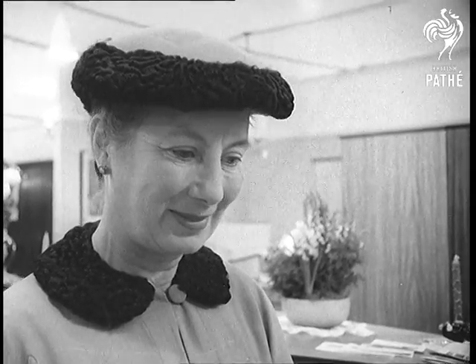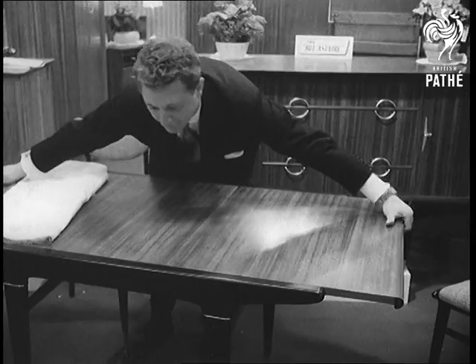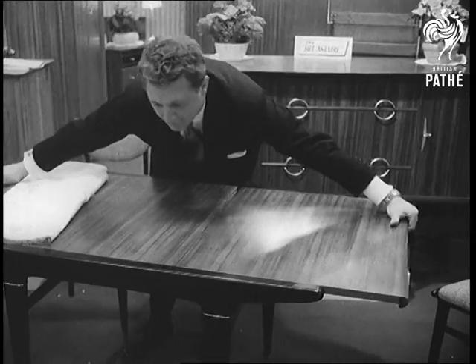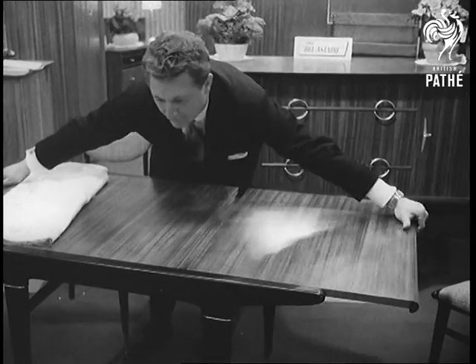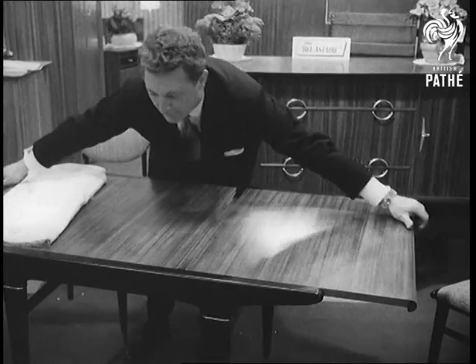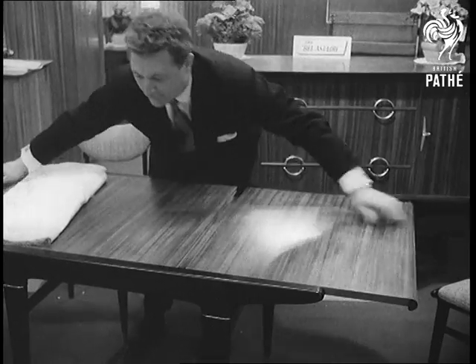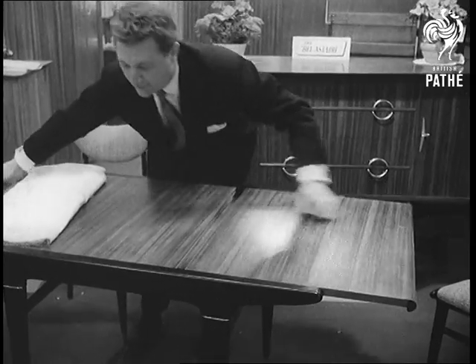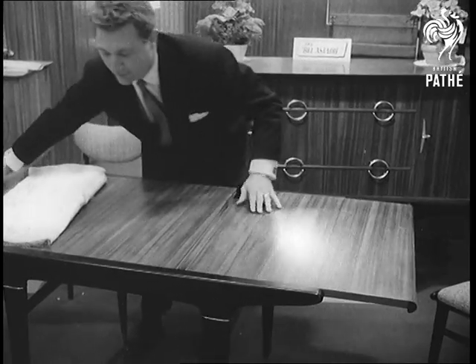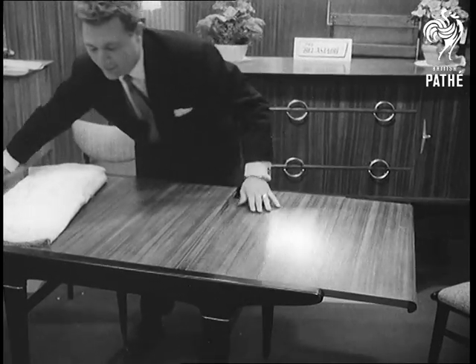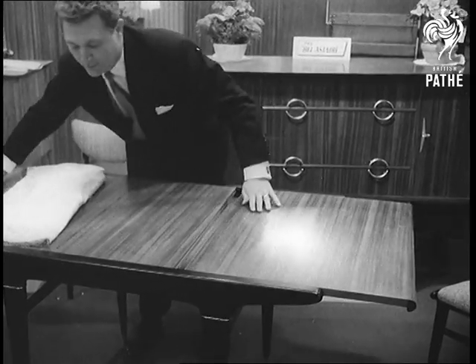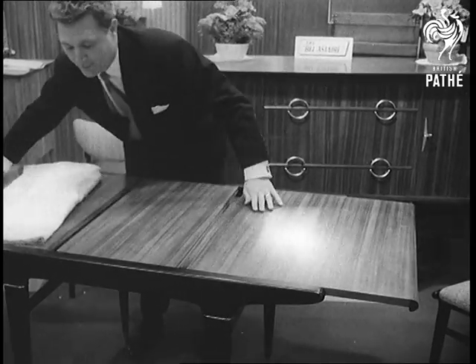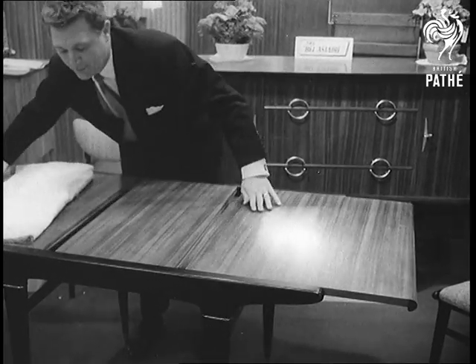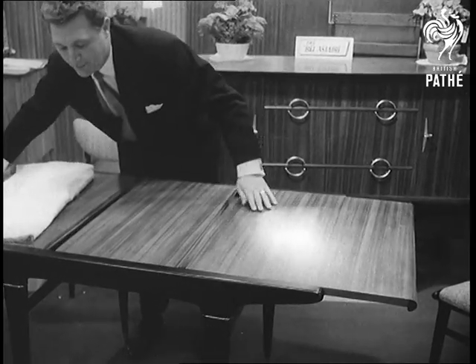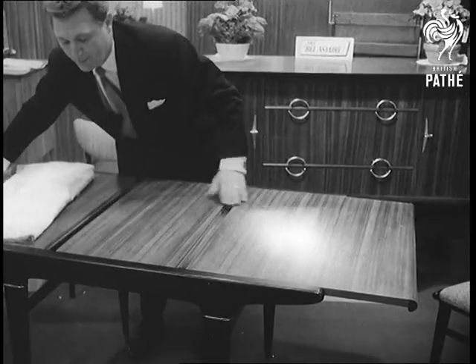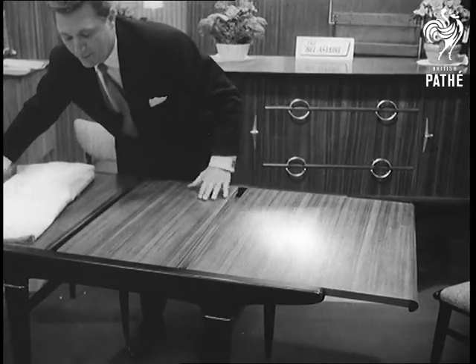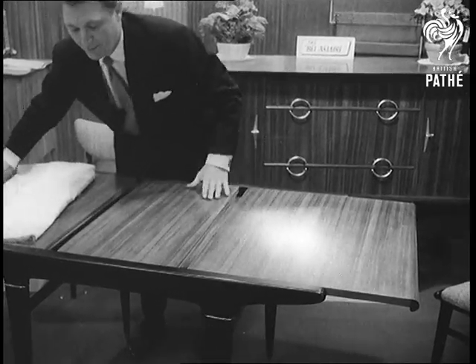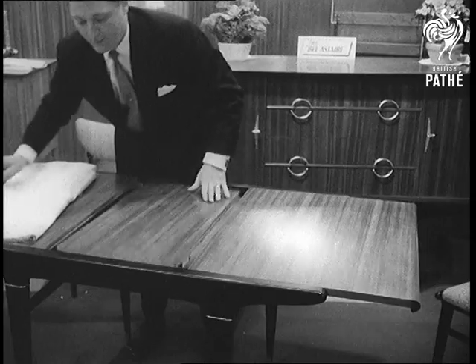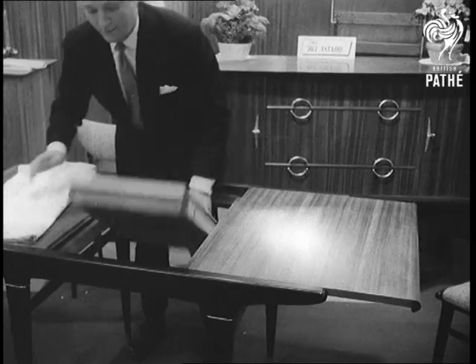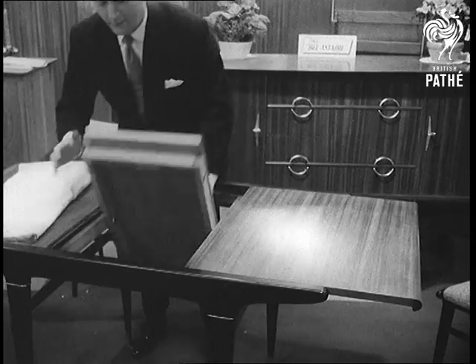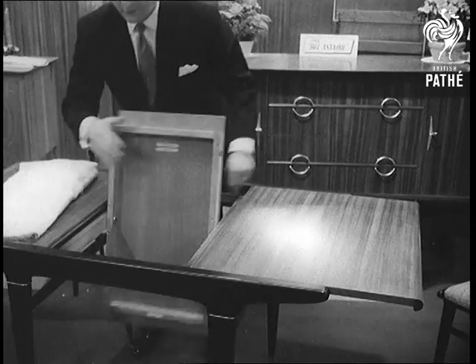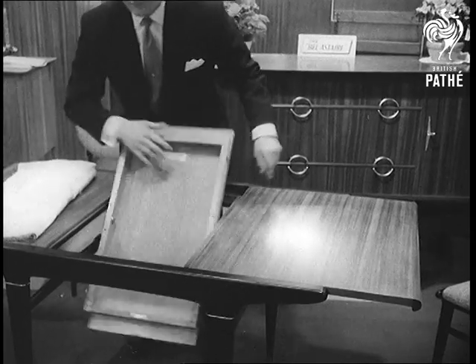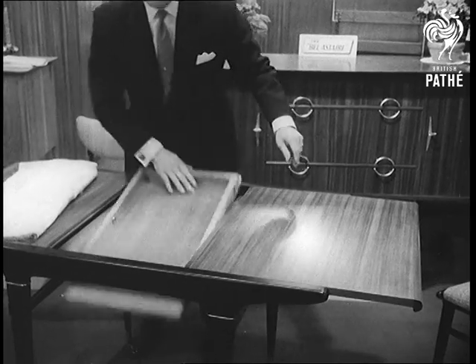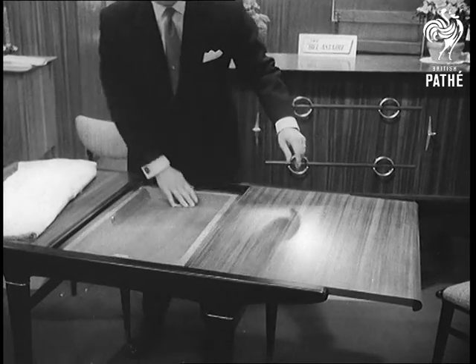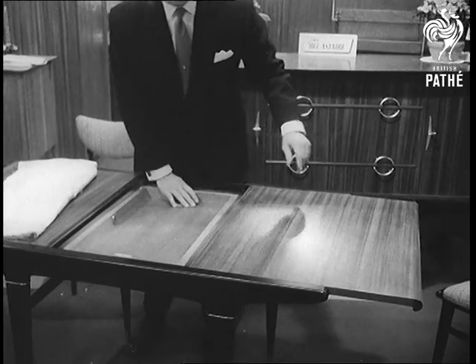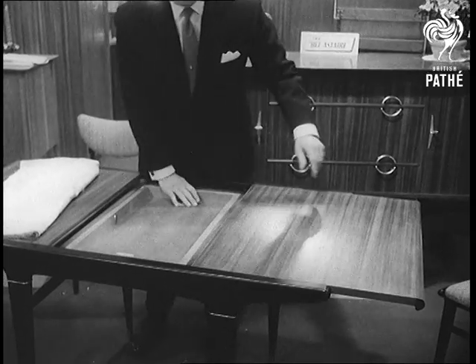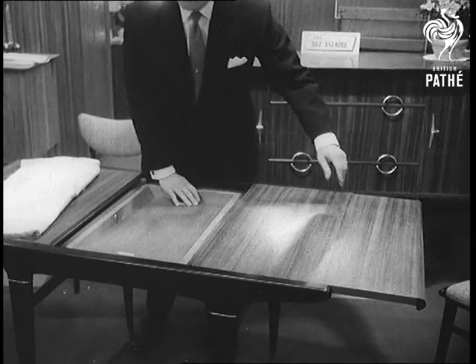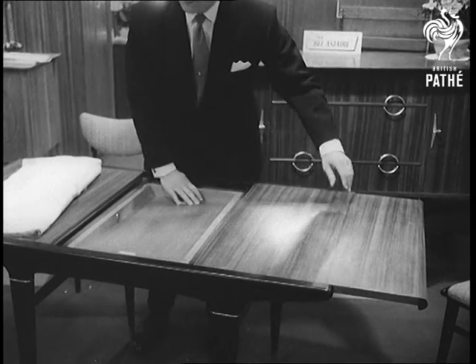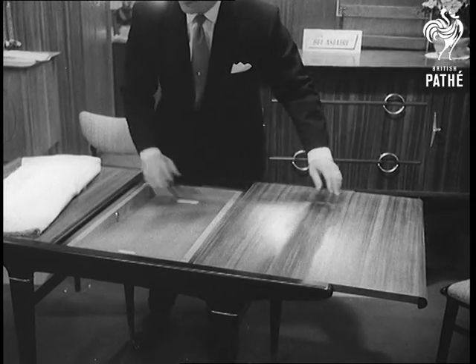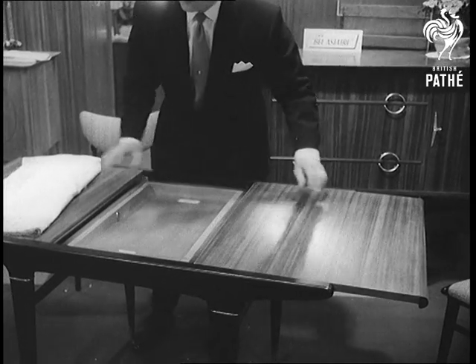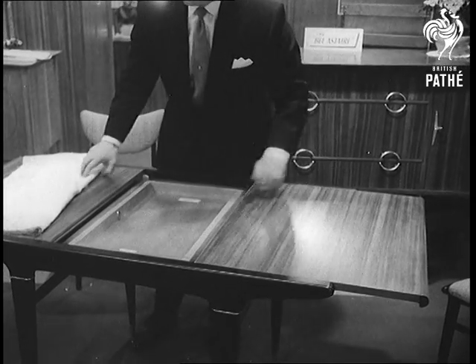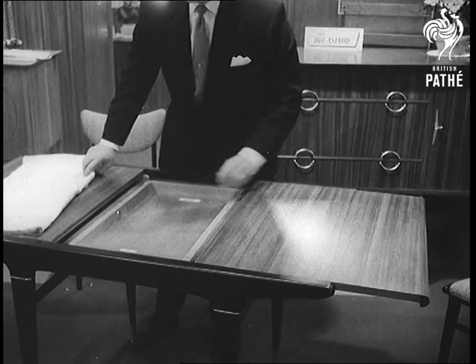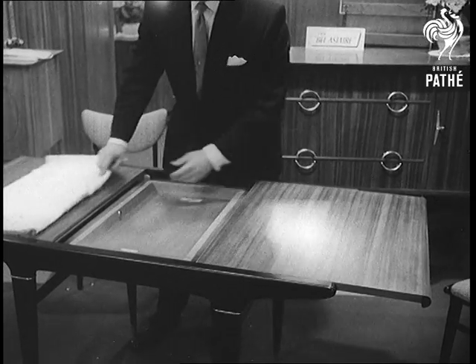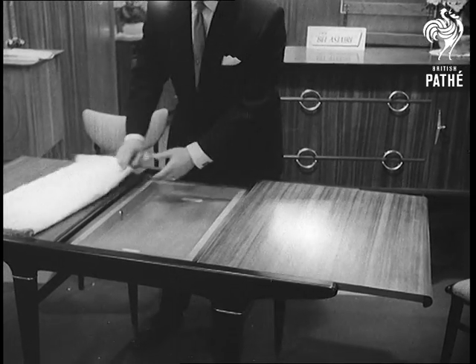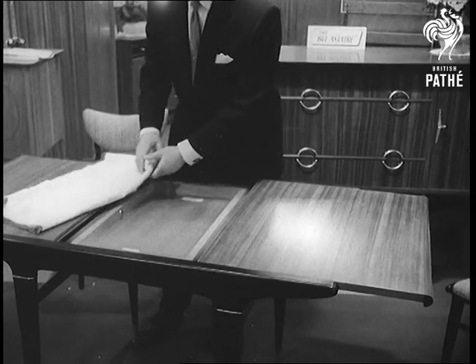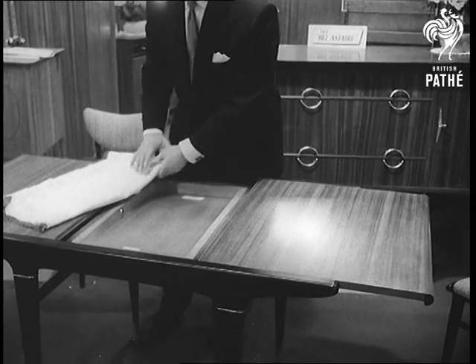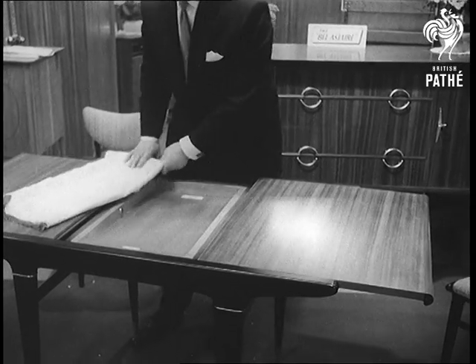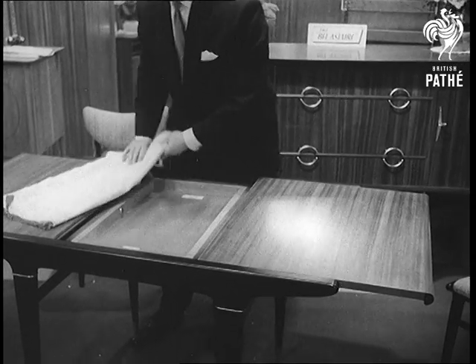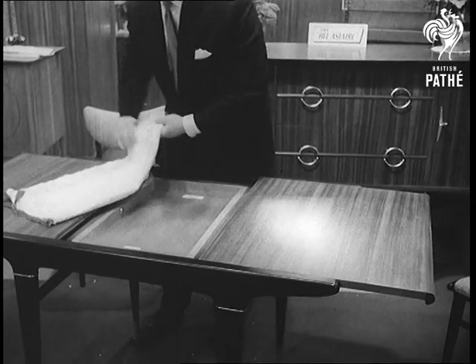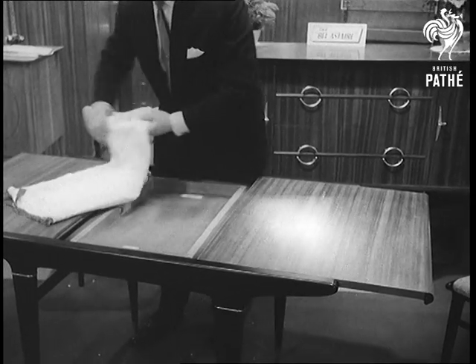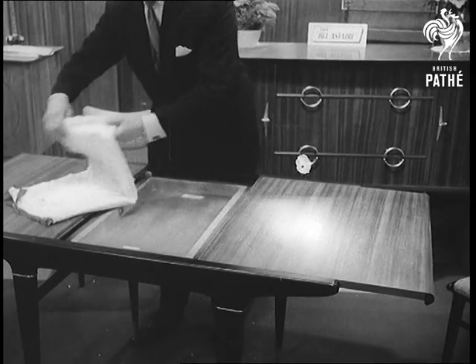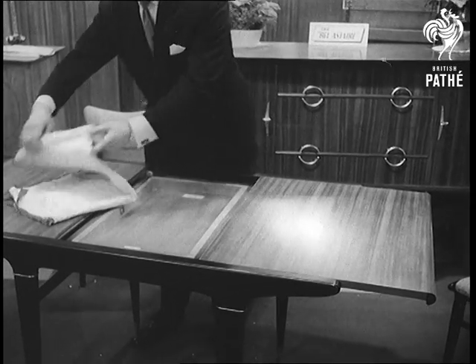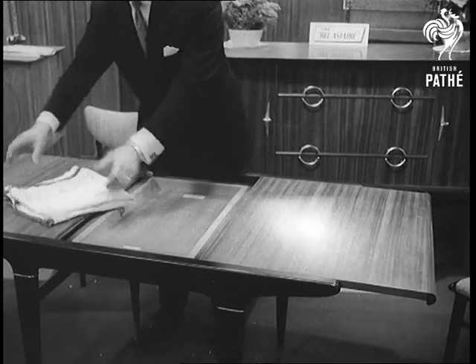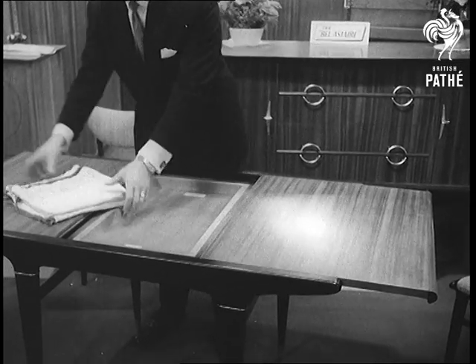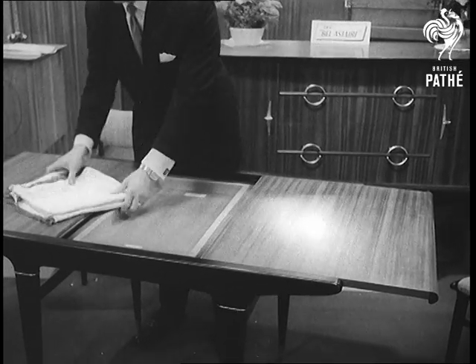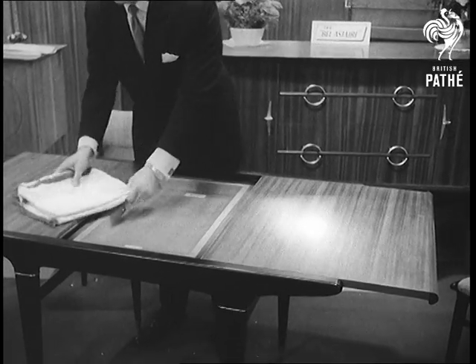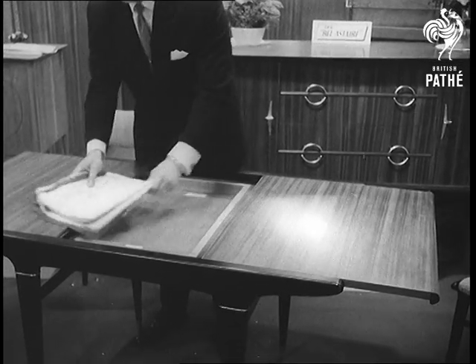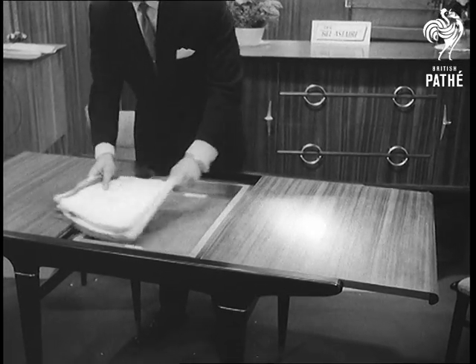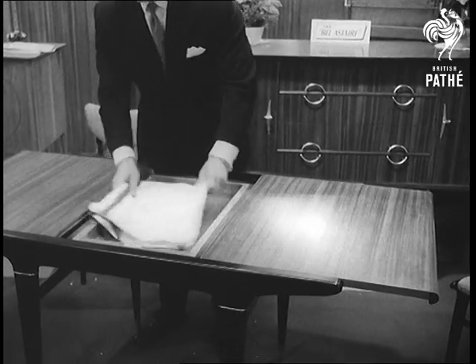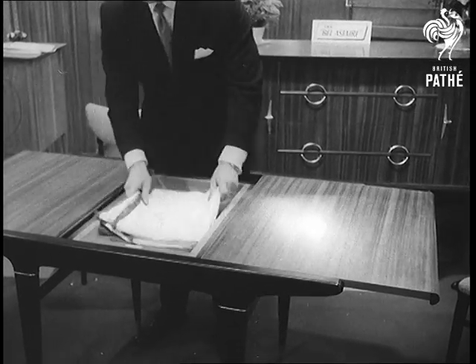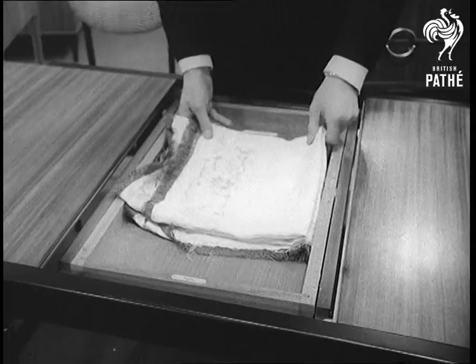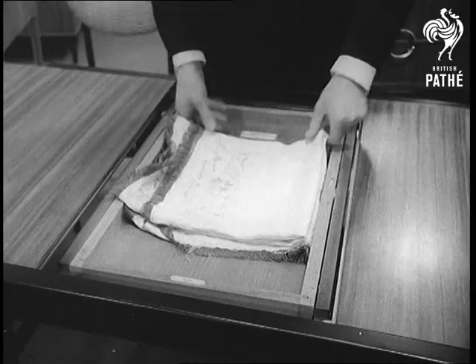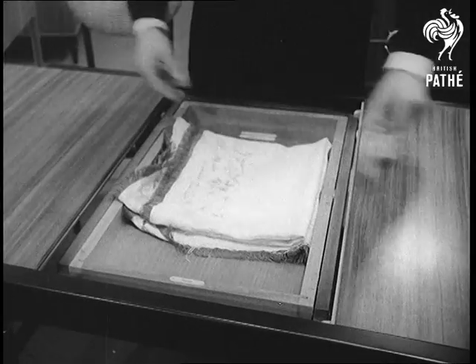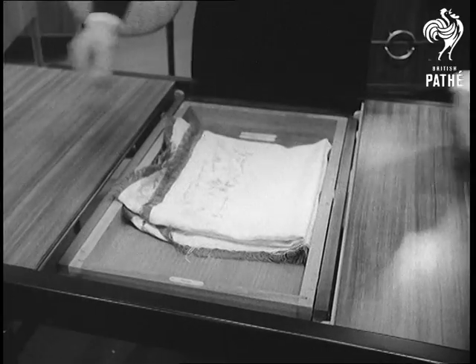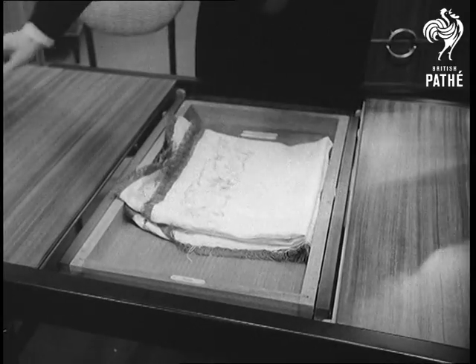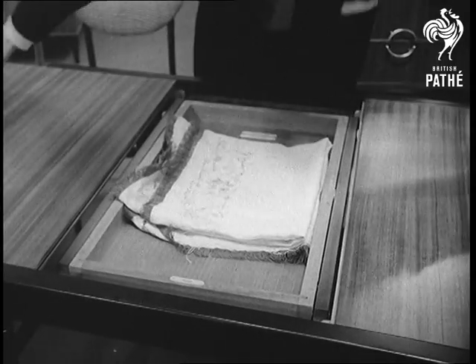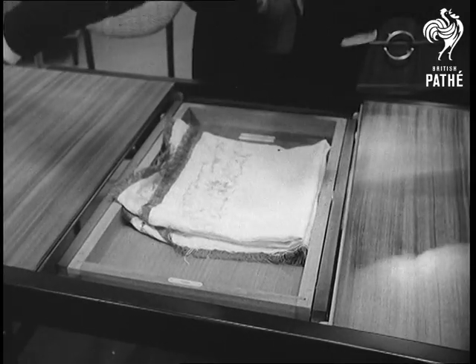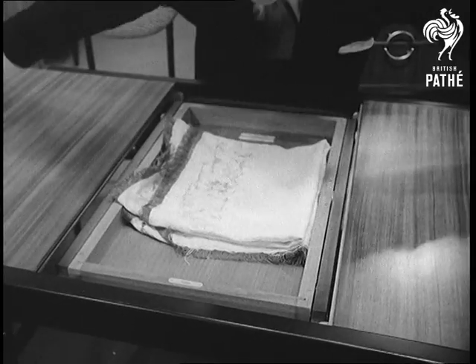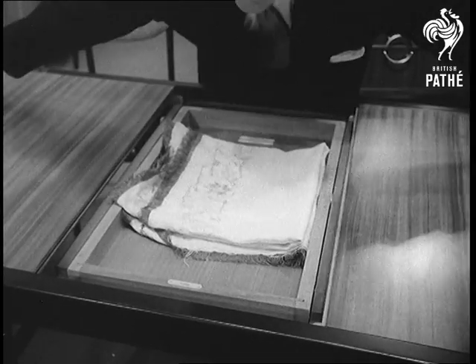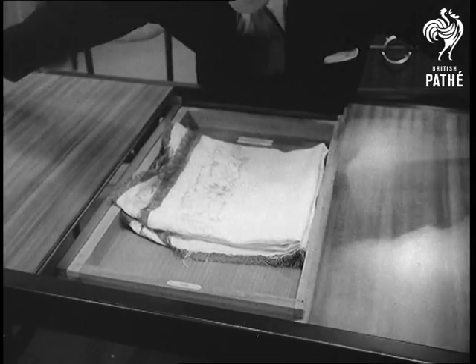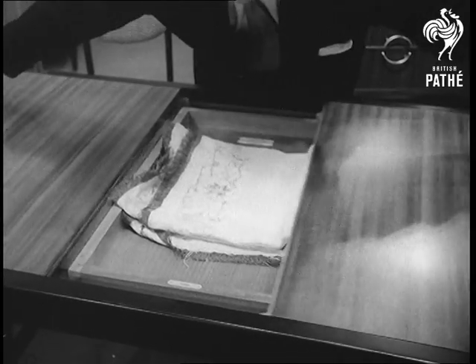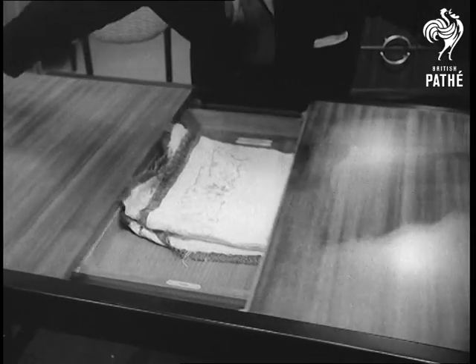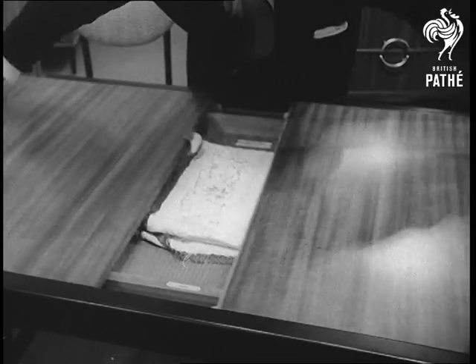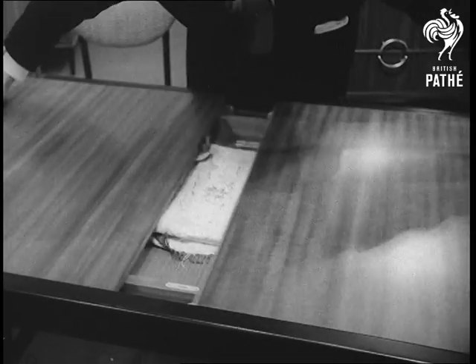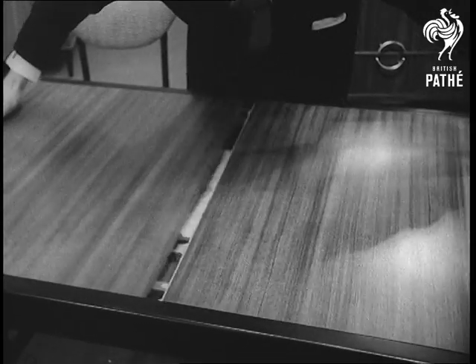At least this one looks like a table, but it too has its gimmick. Hey, you forgot the crumbs.